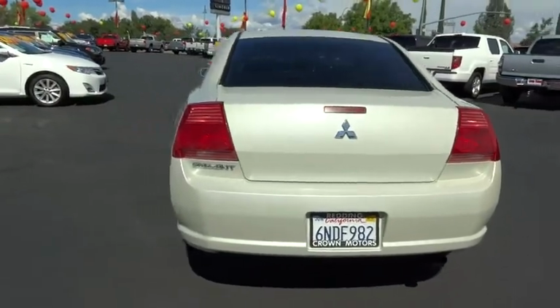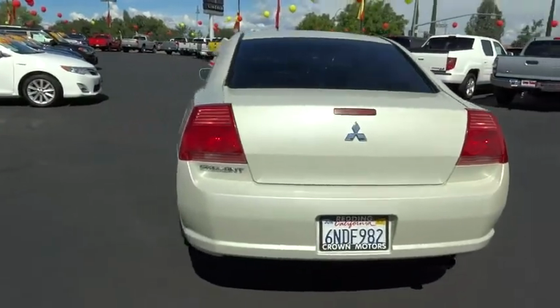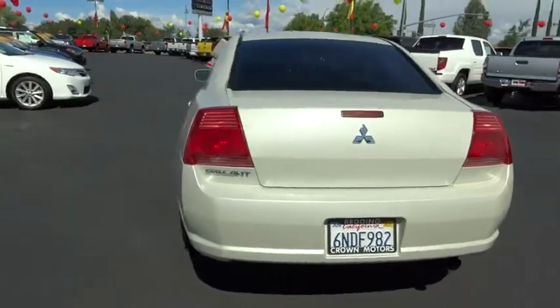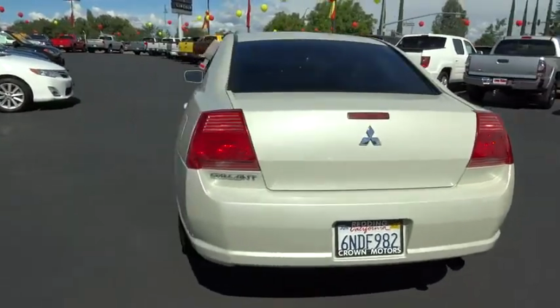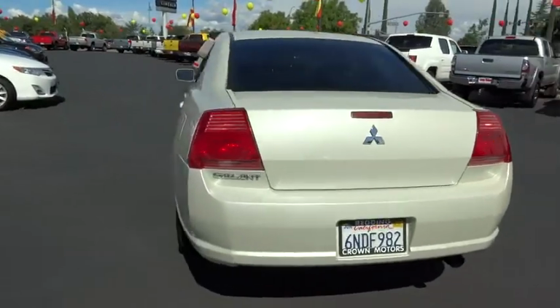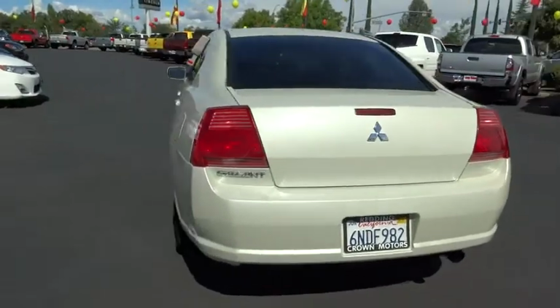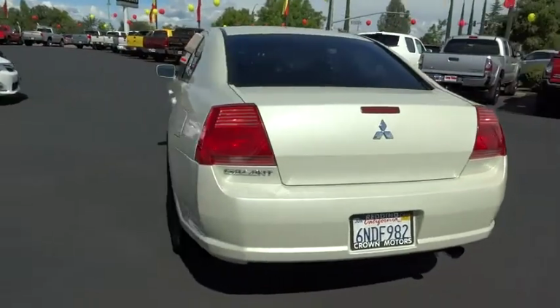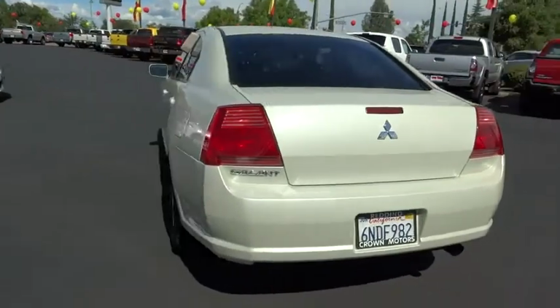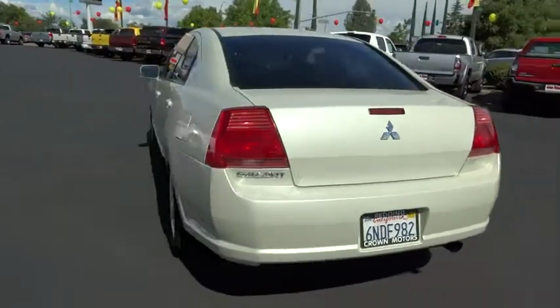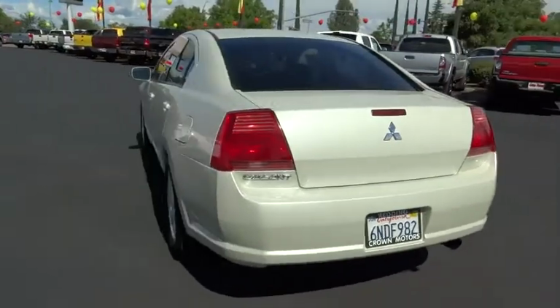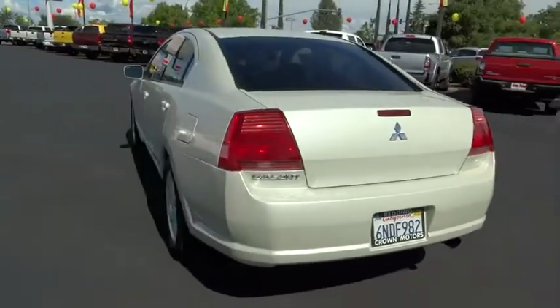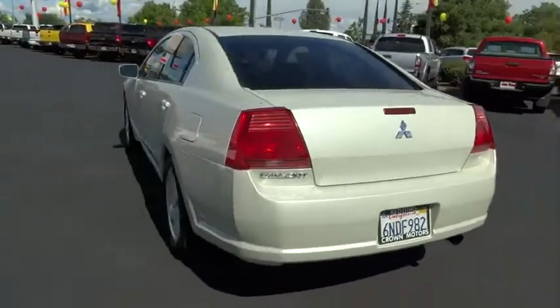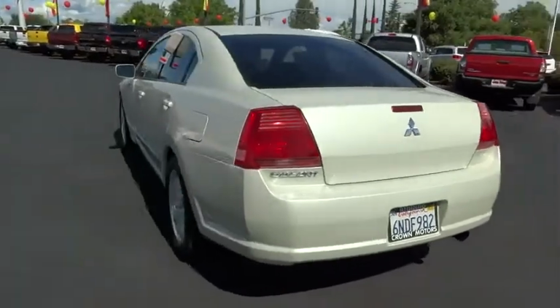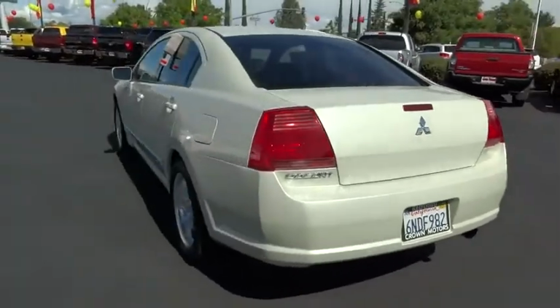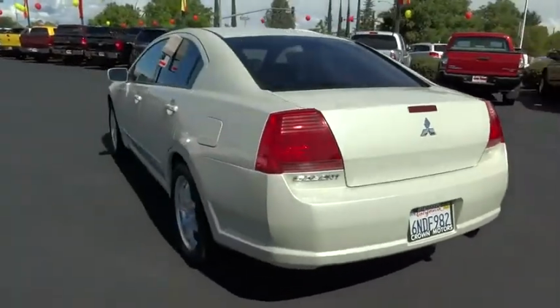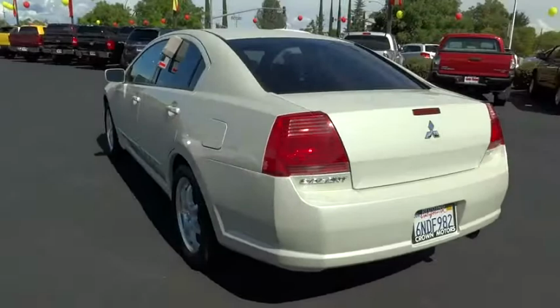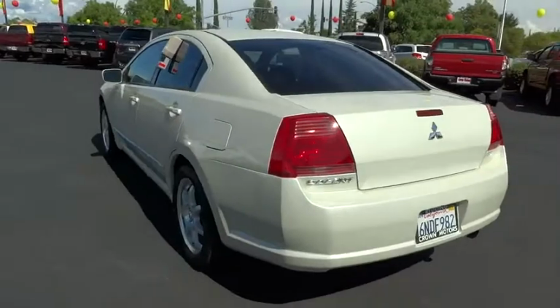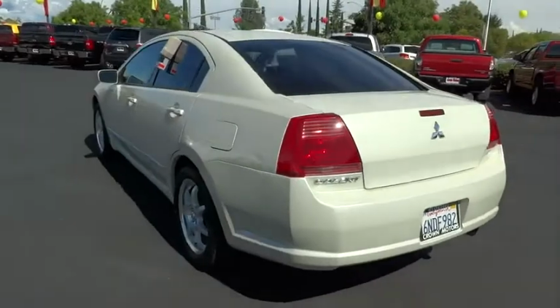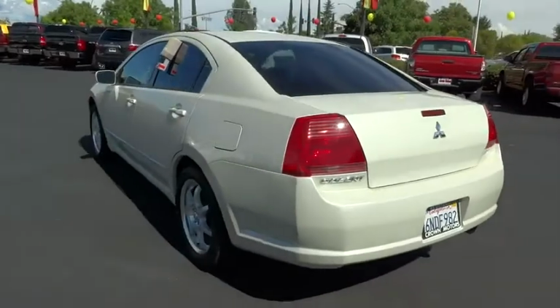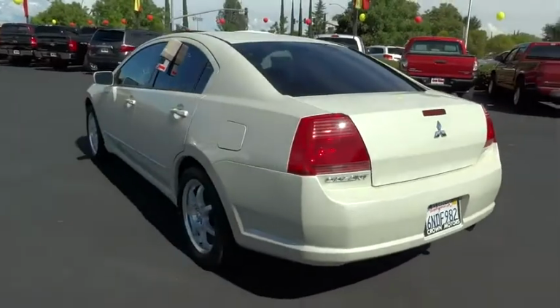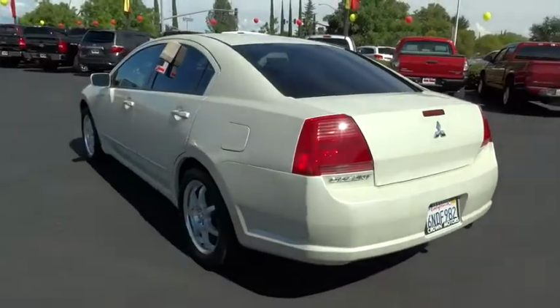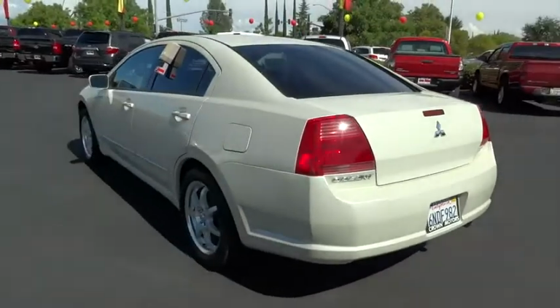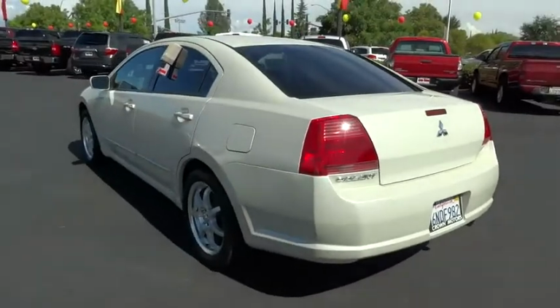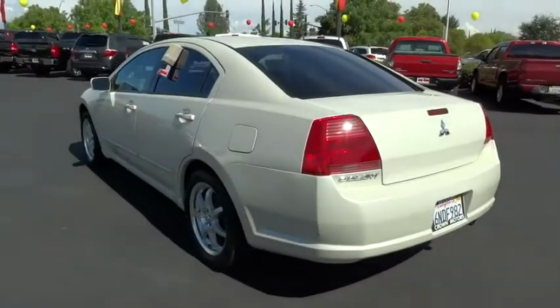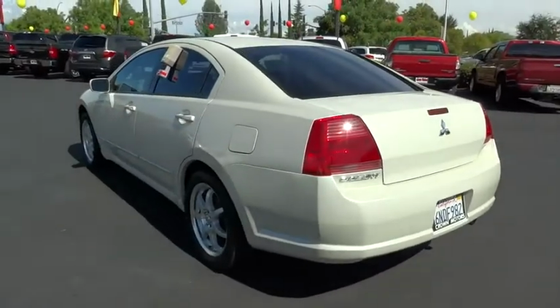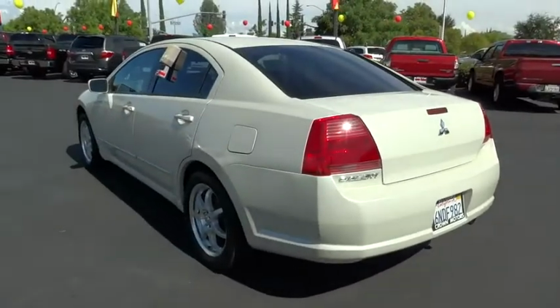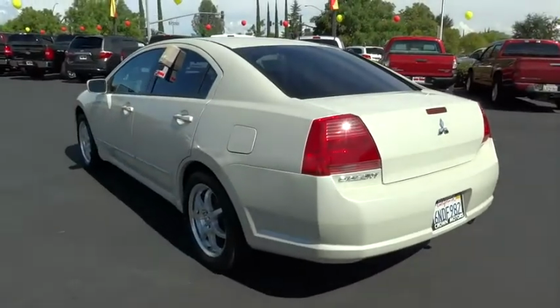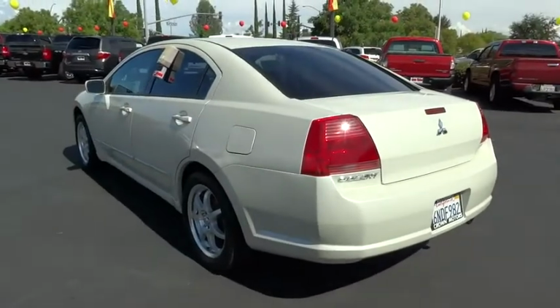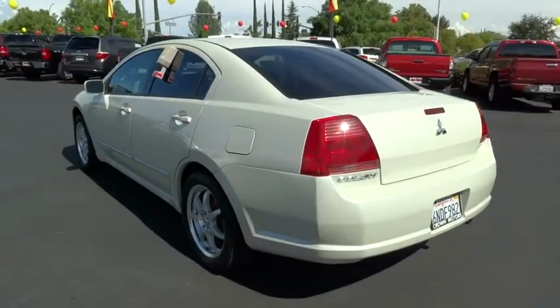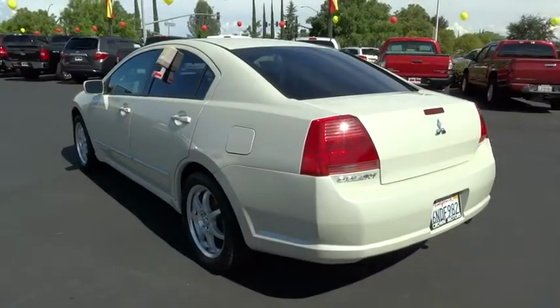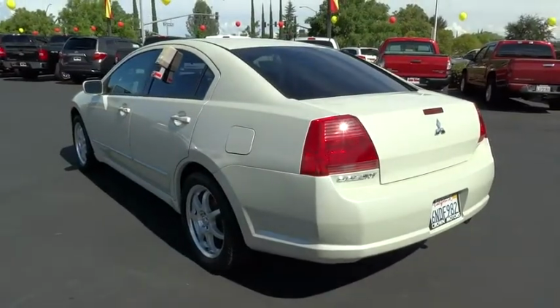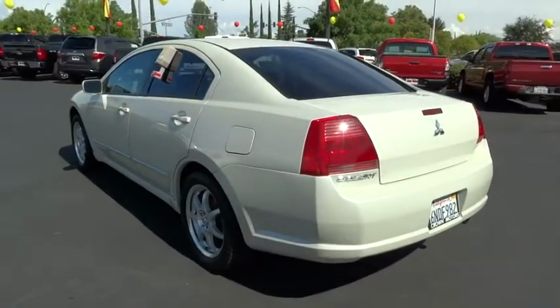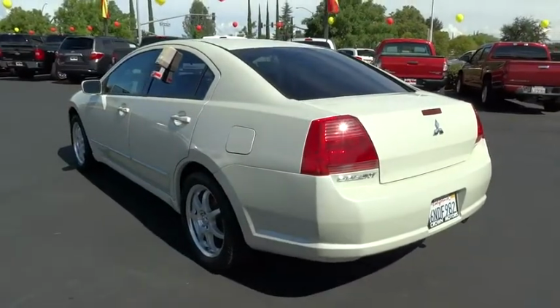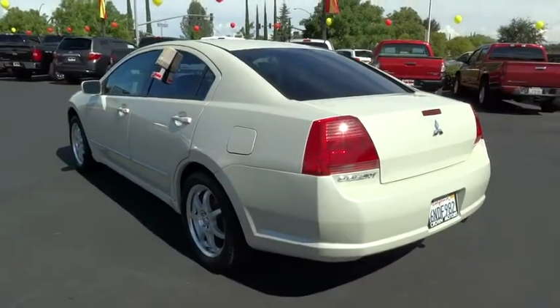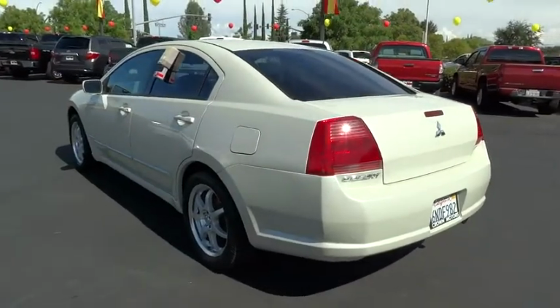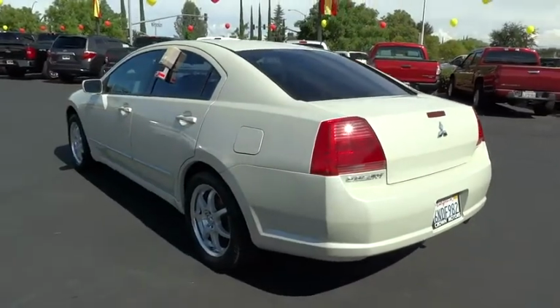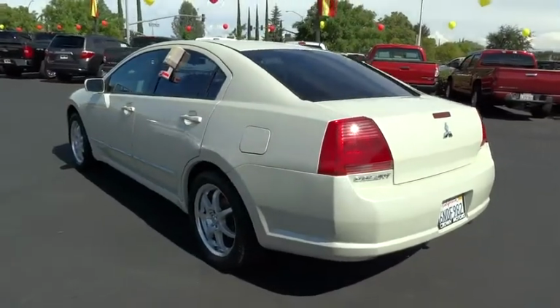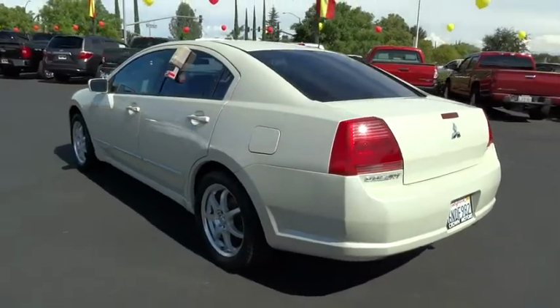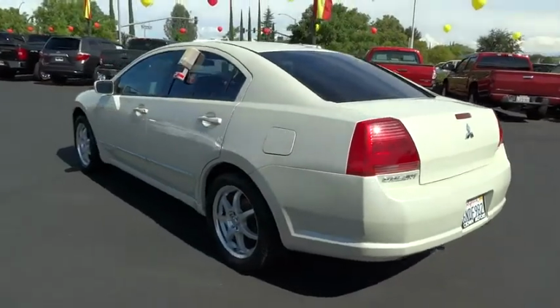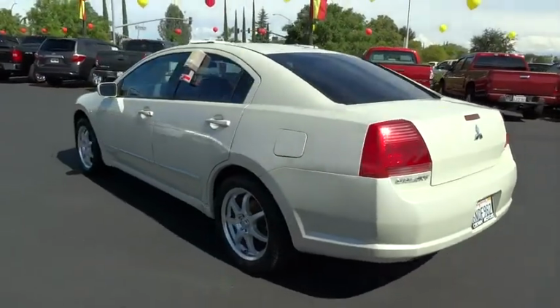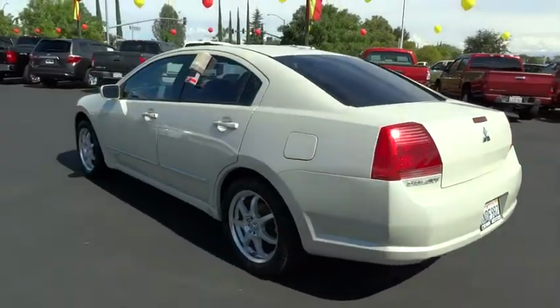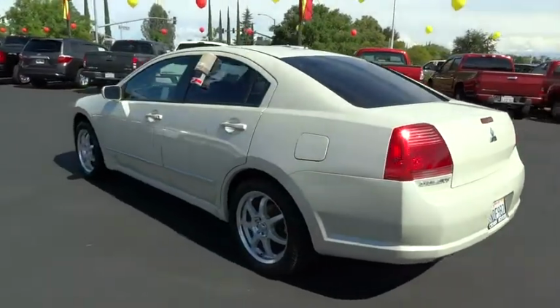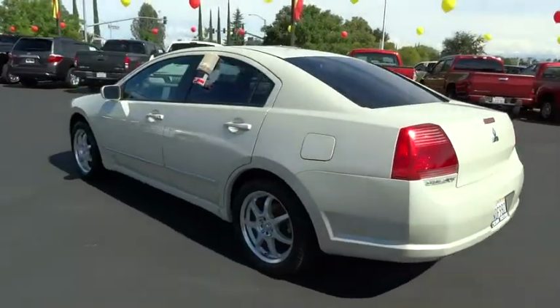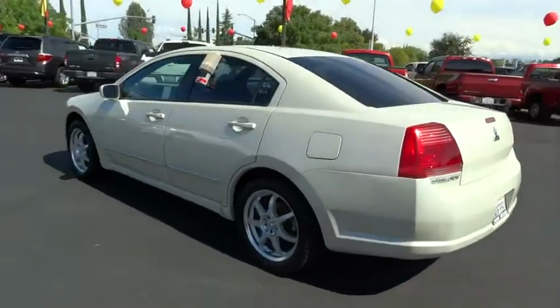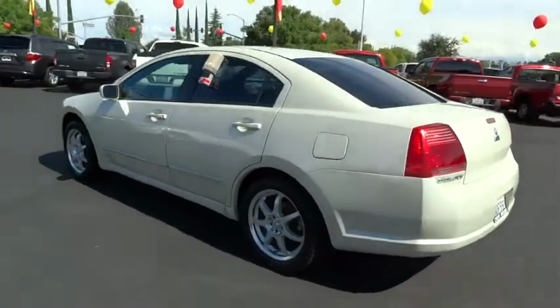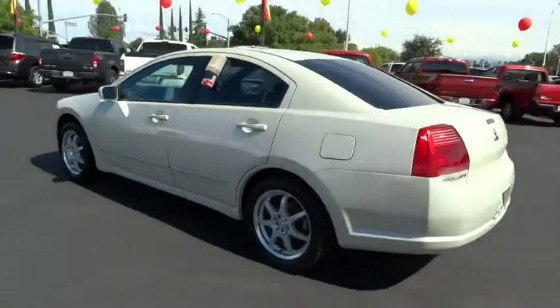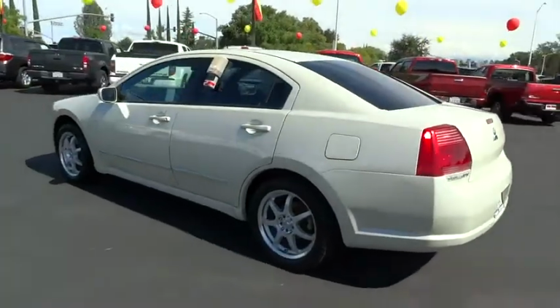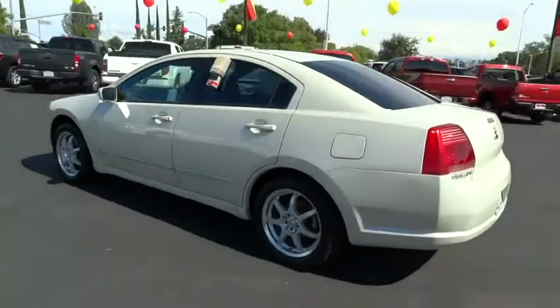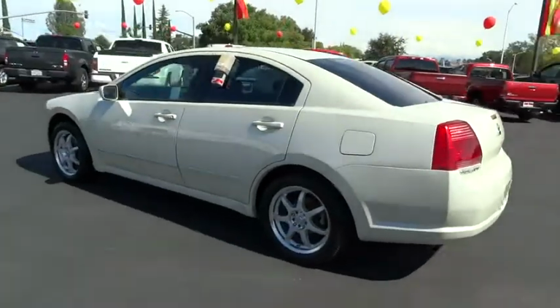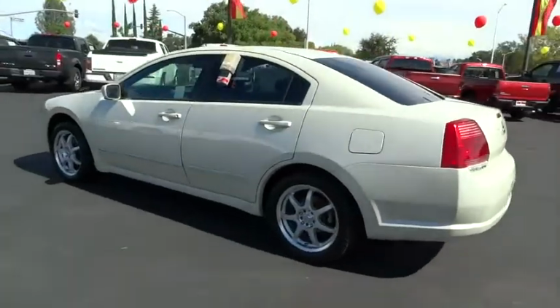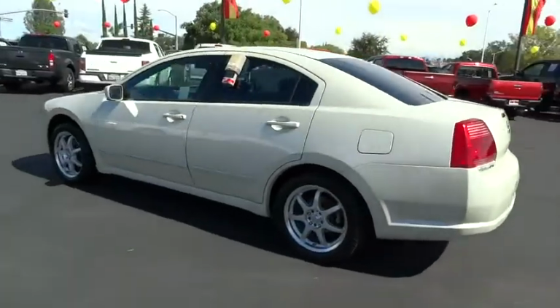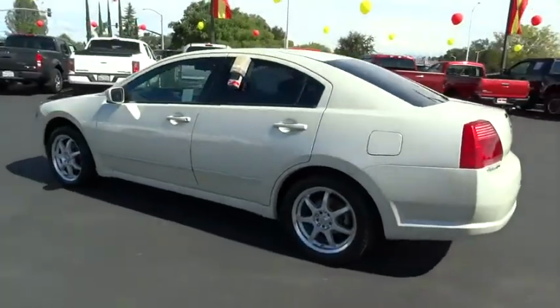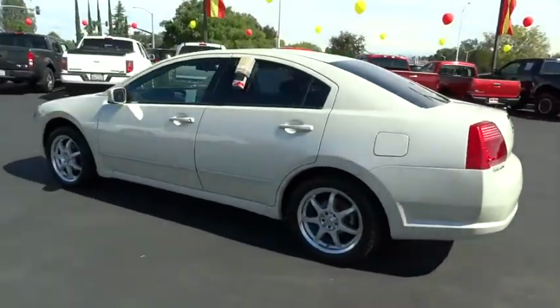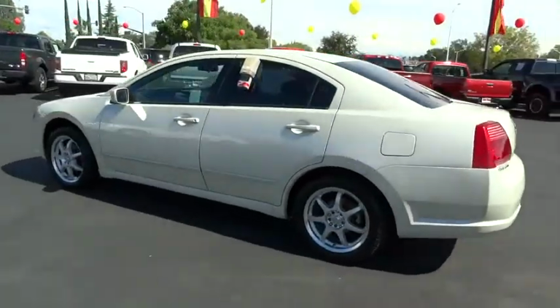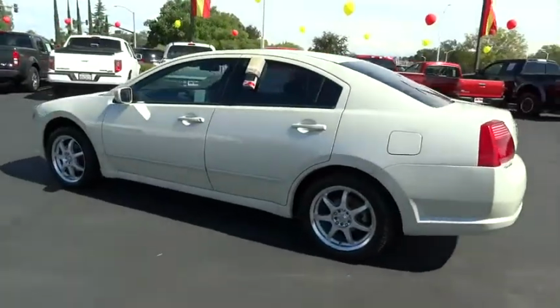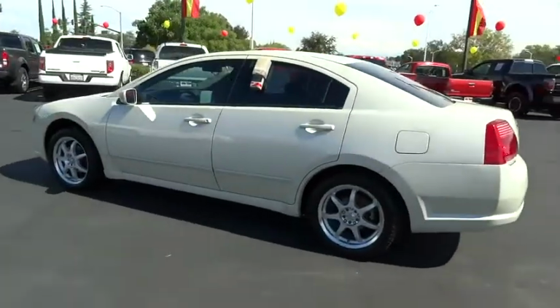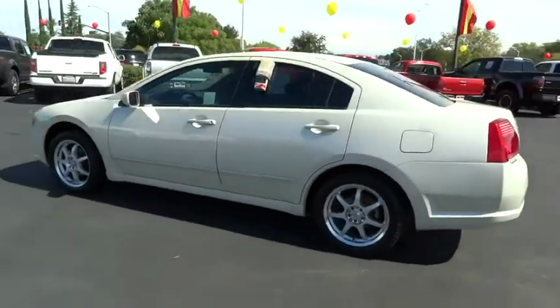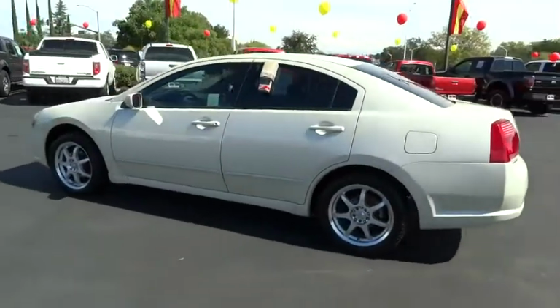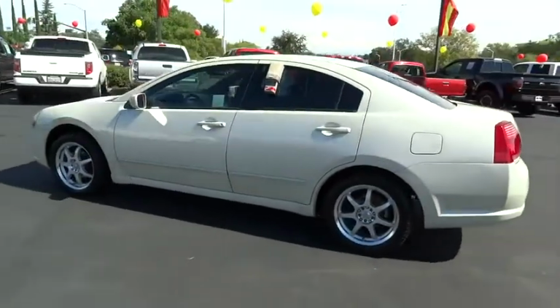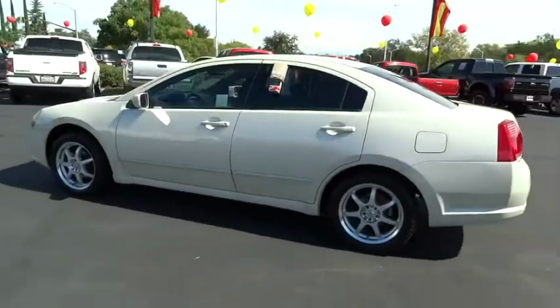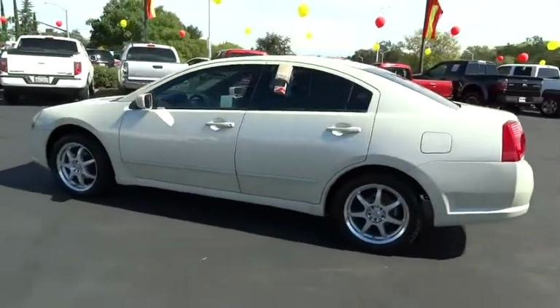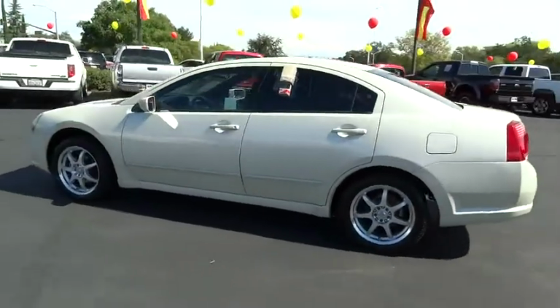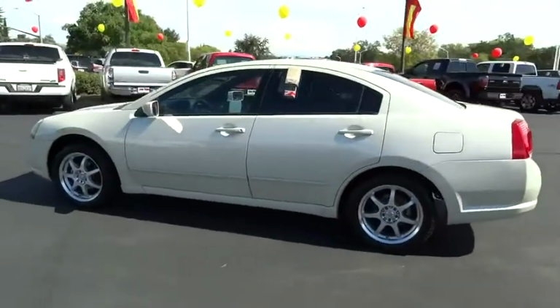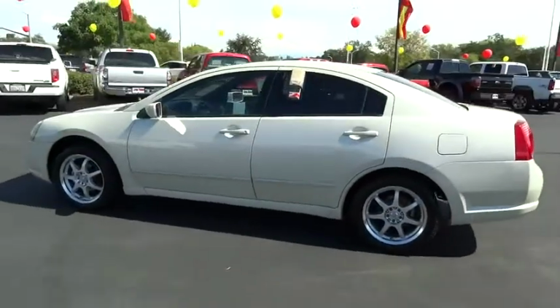This vehicle has less than 105,000 miles. Here are some of this vehicle's great options: anti-lock braking system,